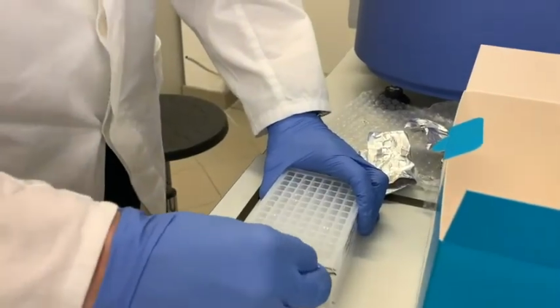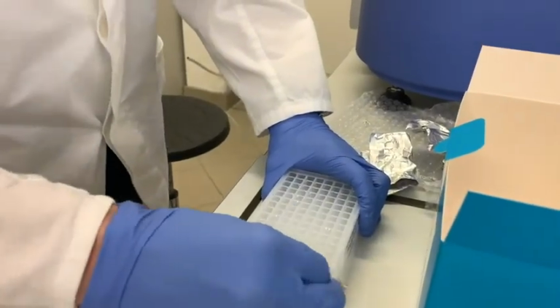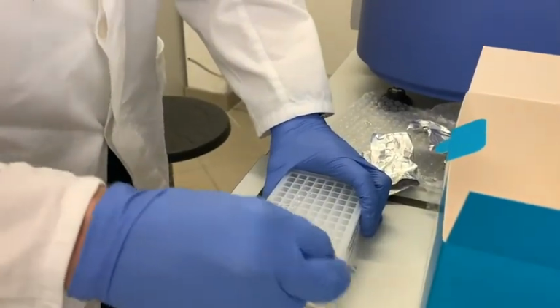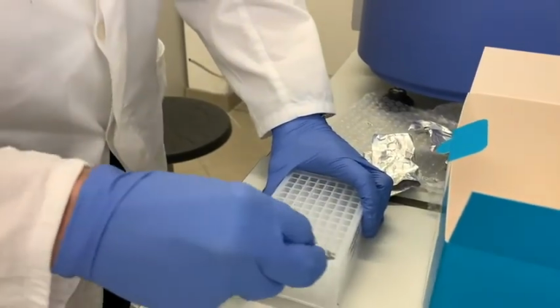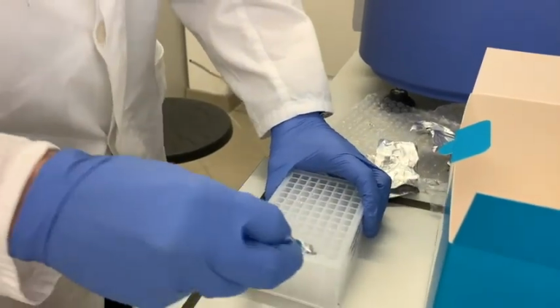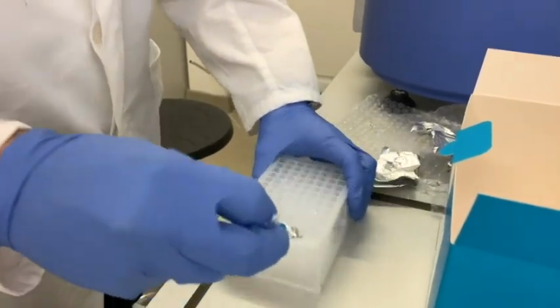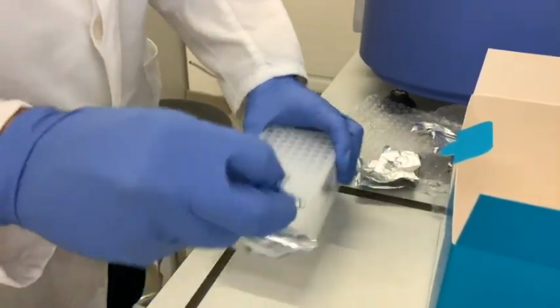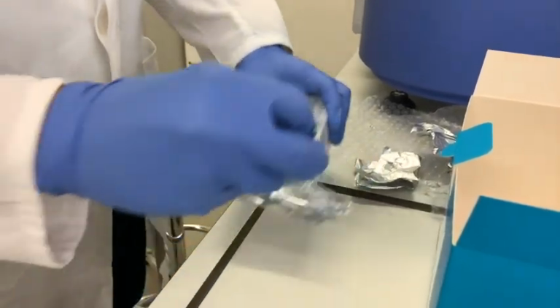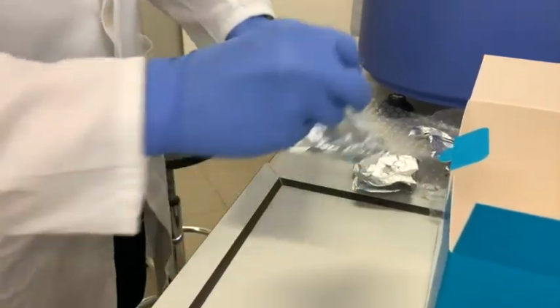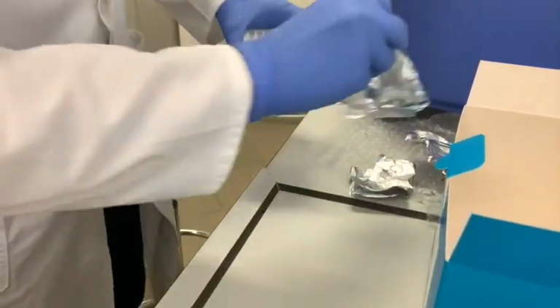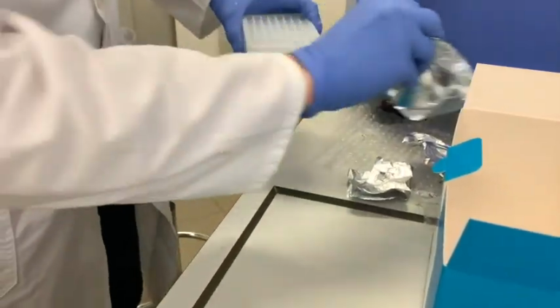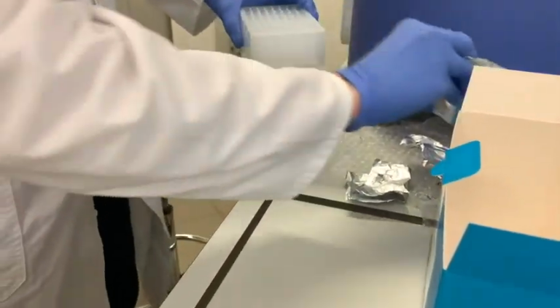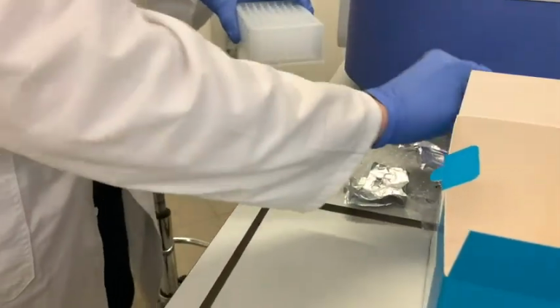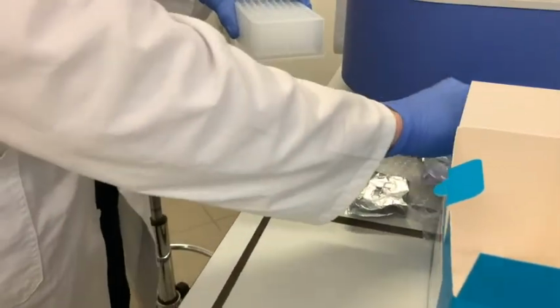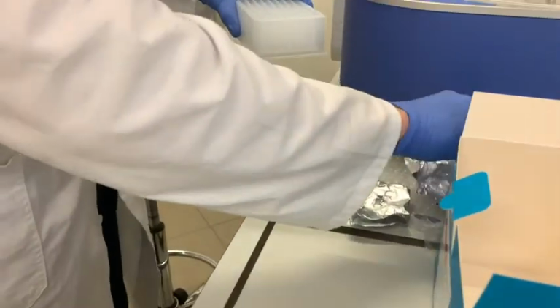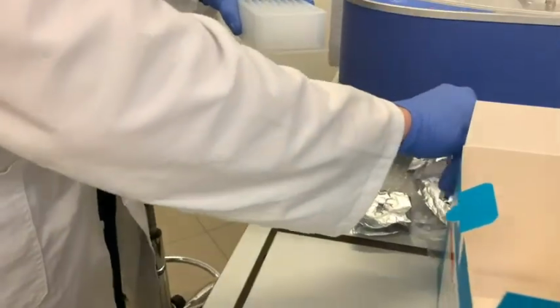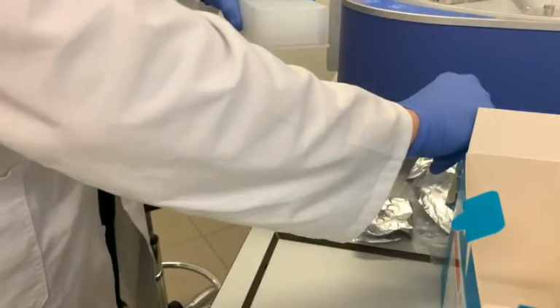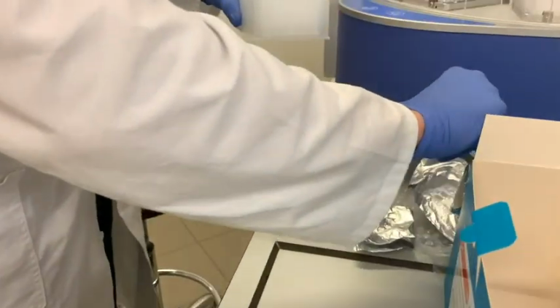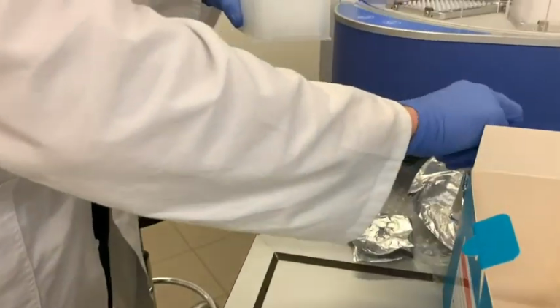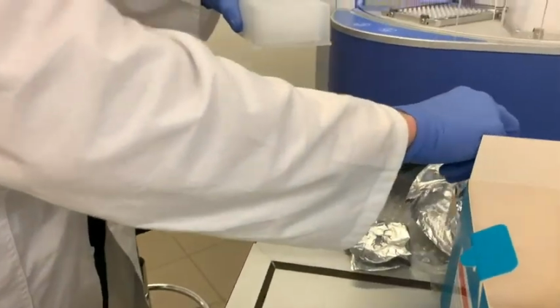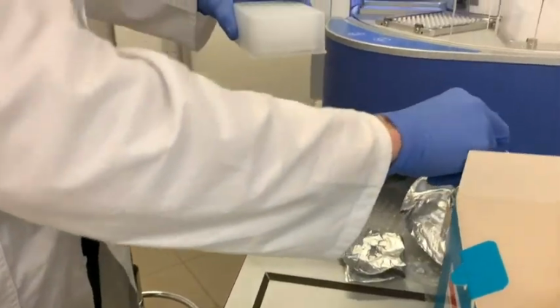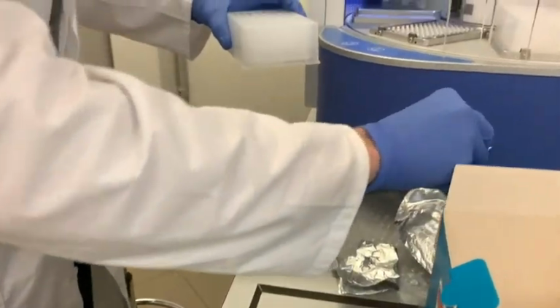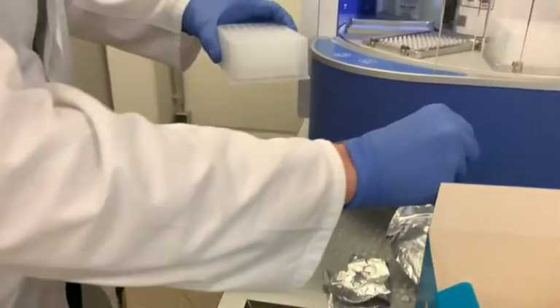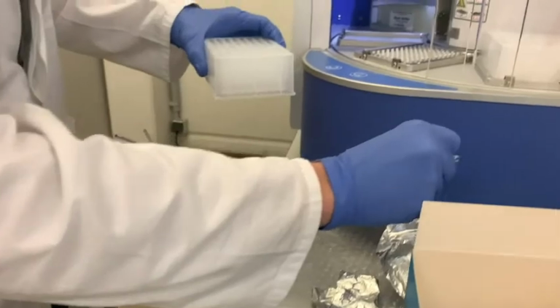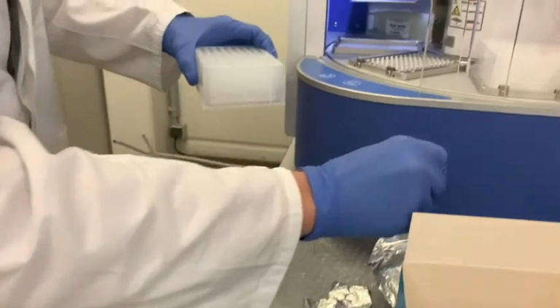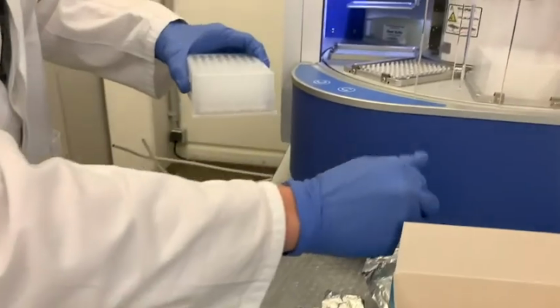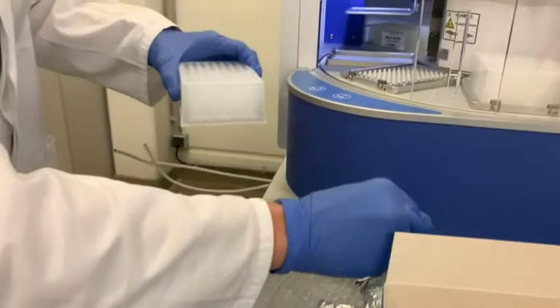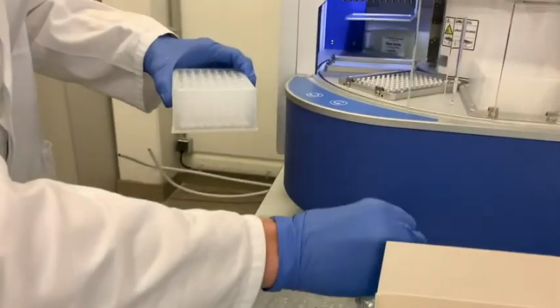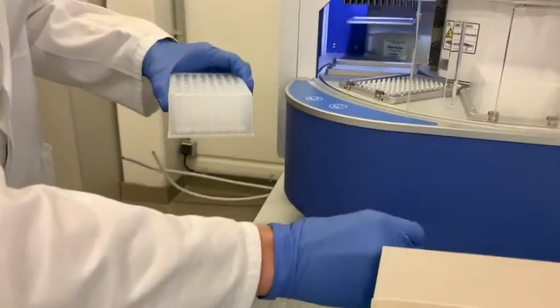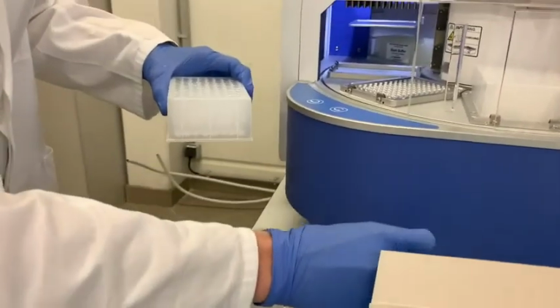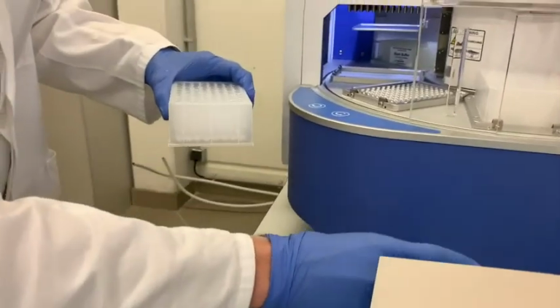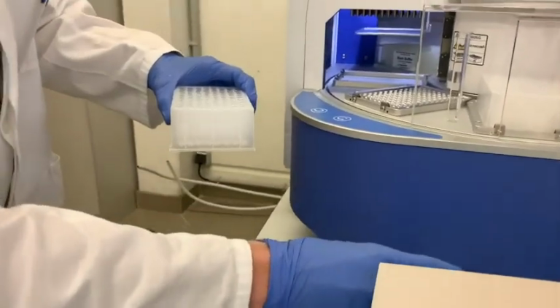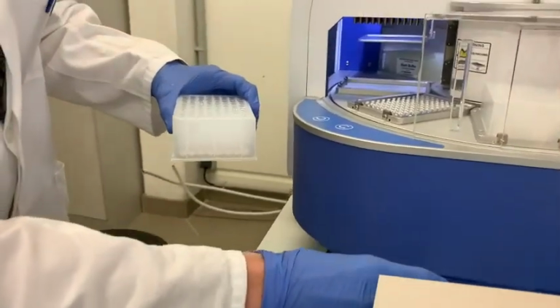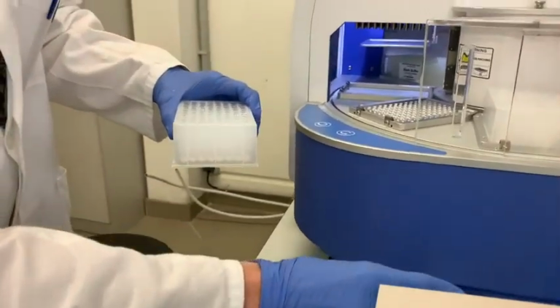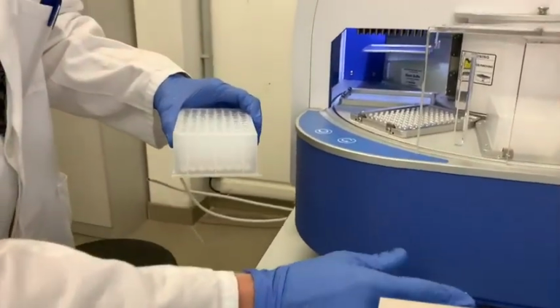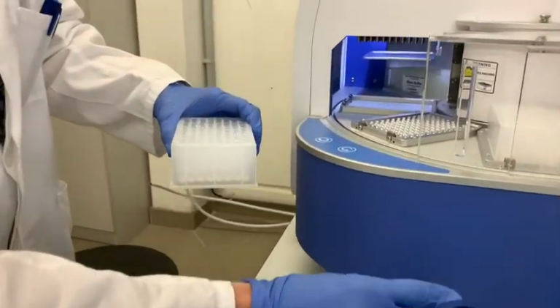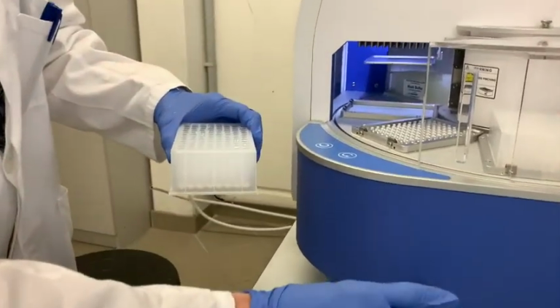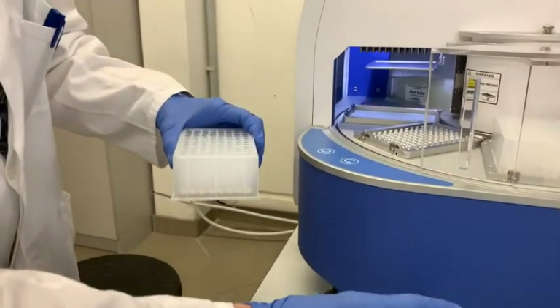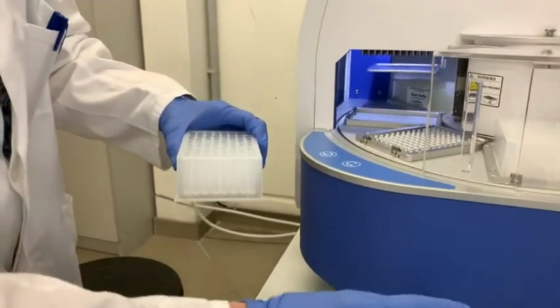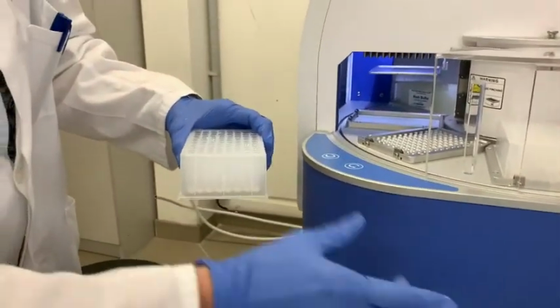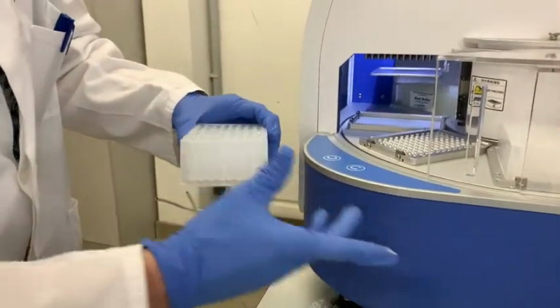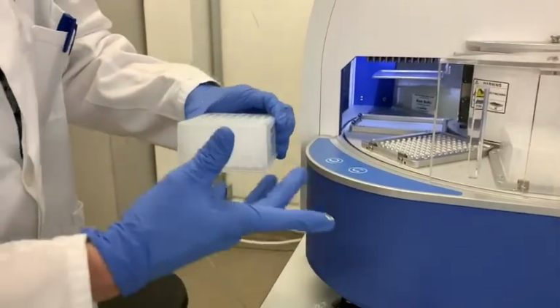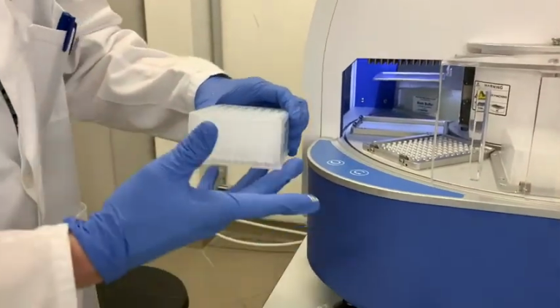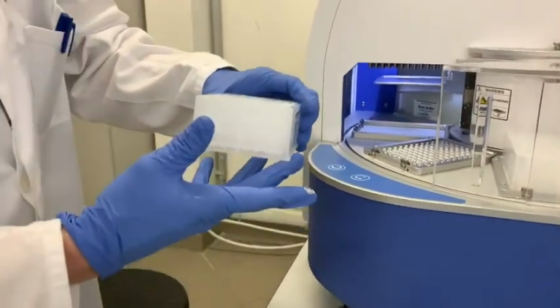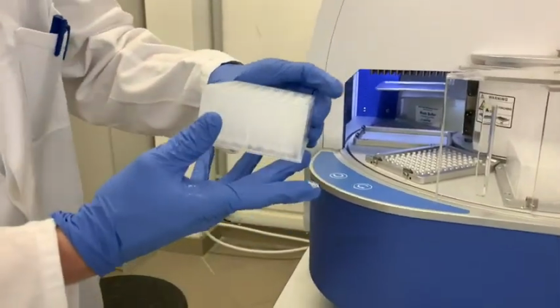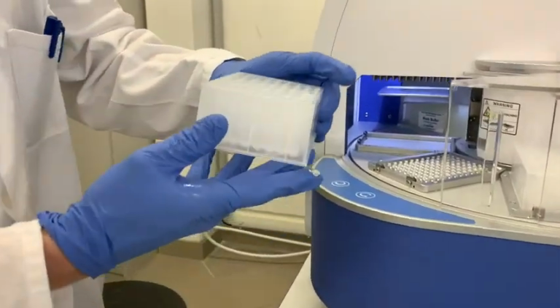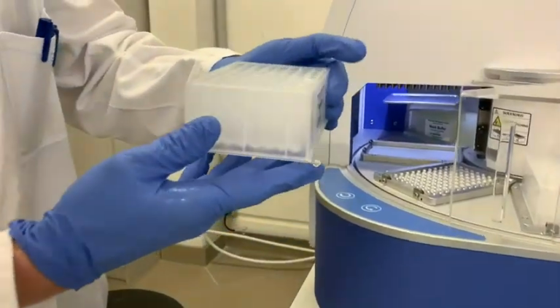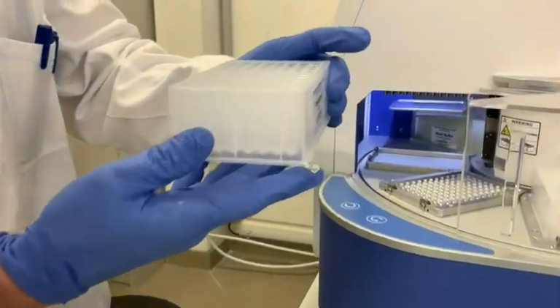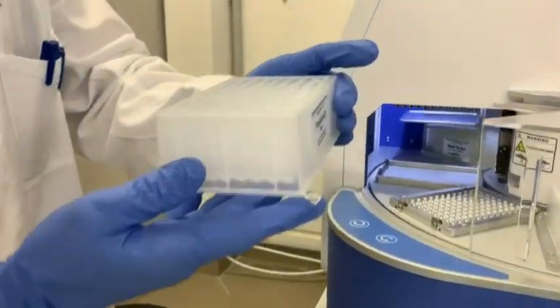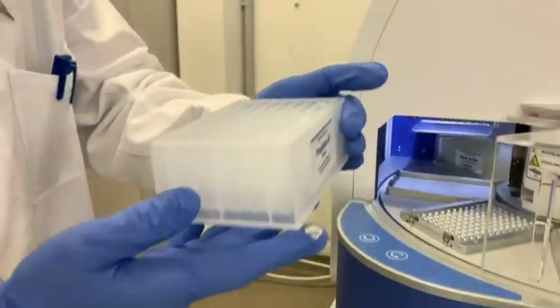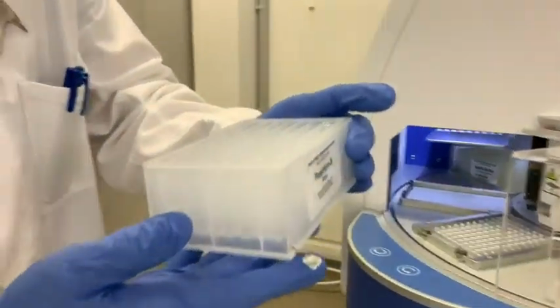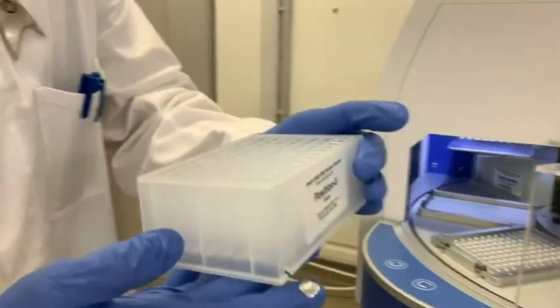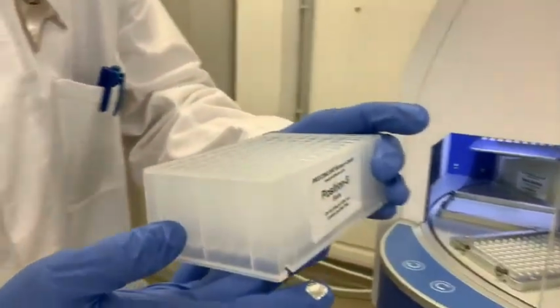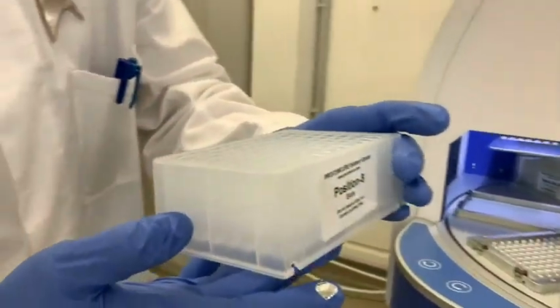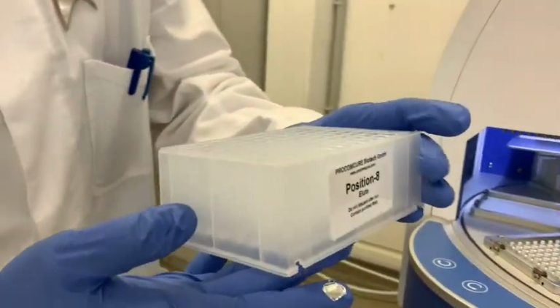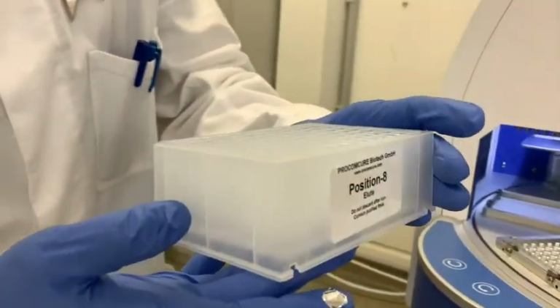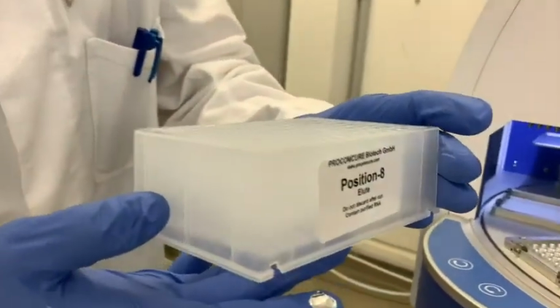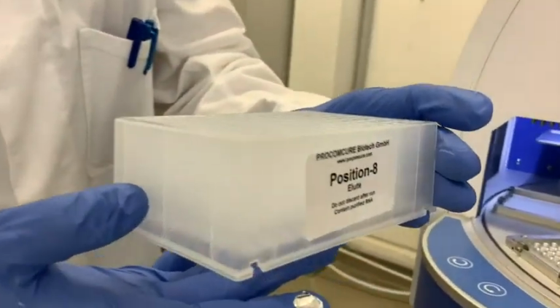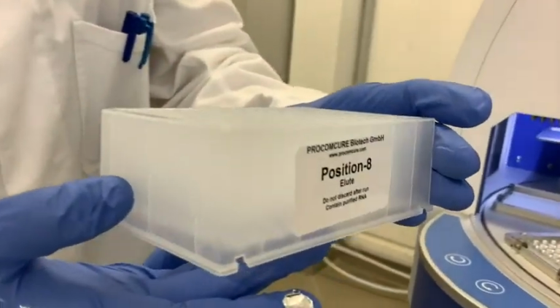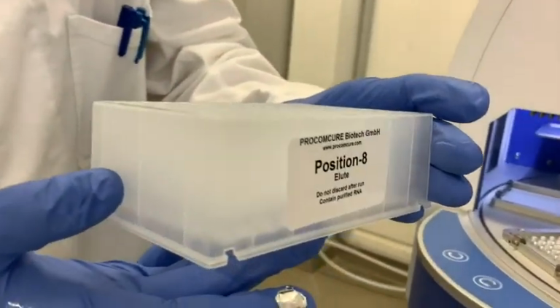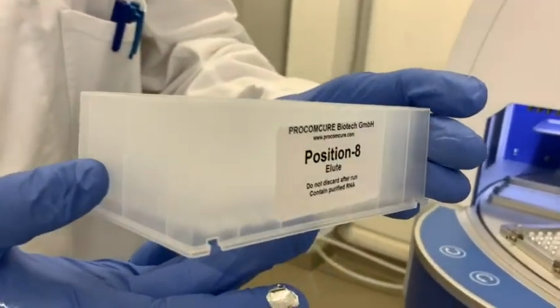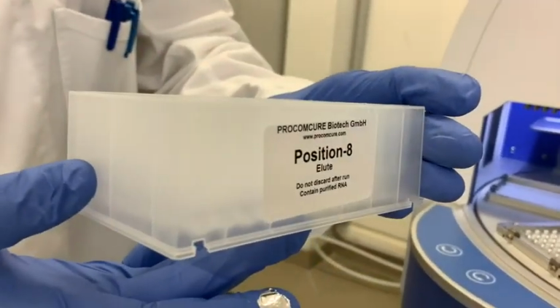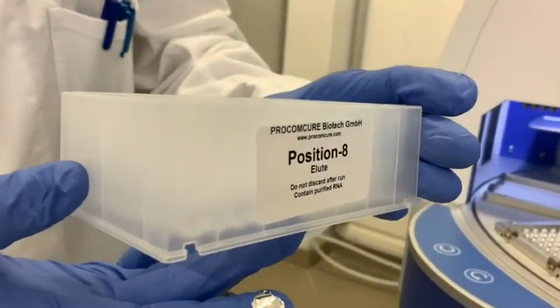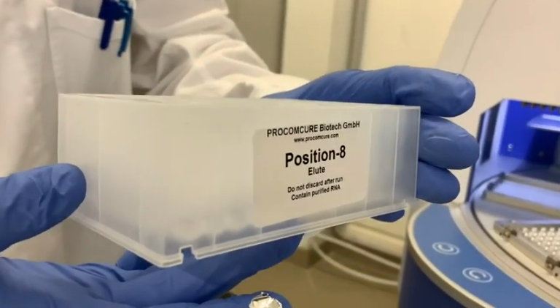The elution plate at position 8 is important because this is where the samples are placed at the end.